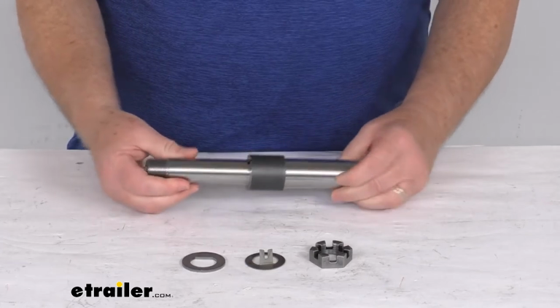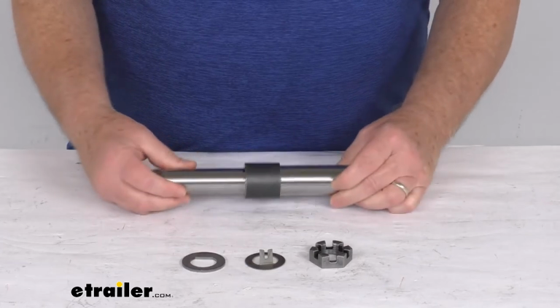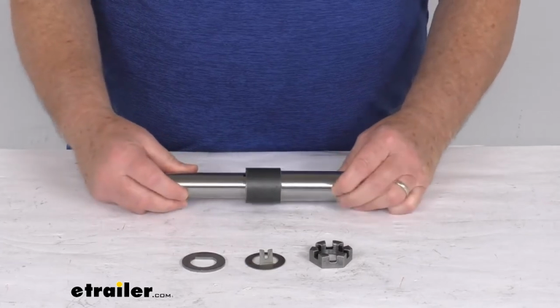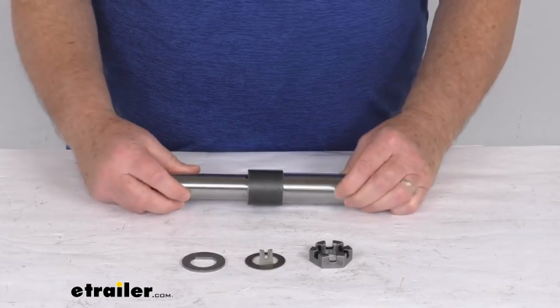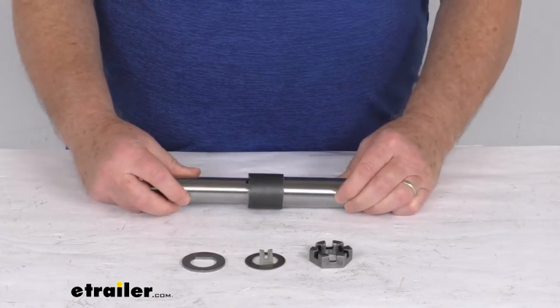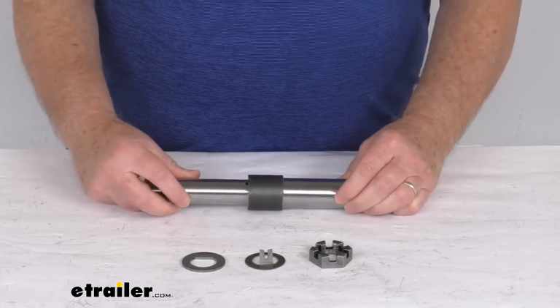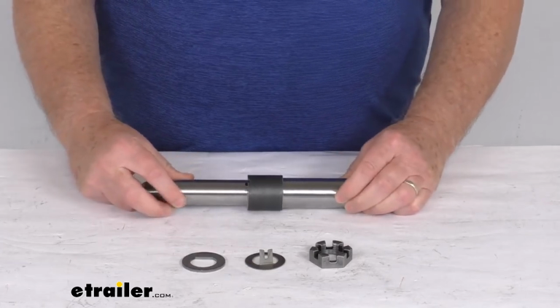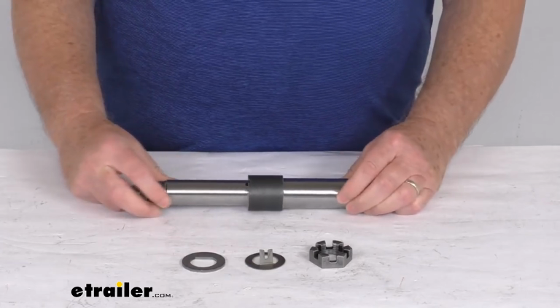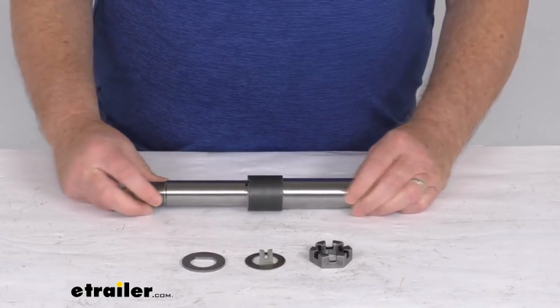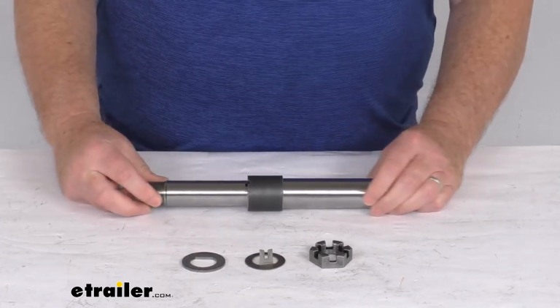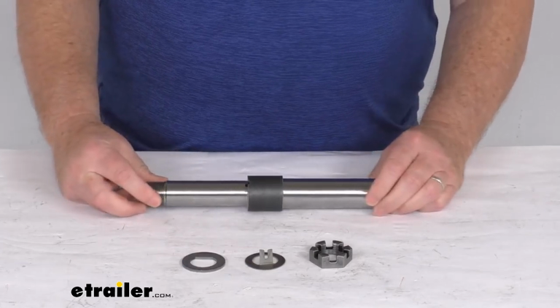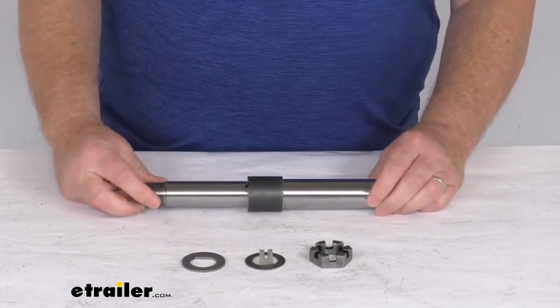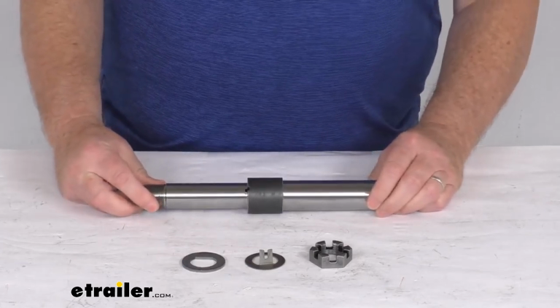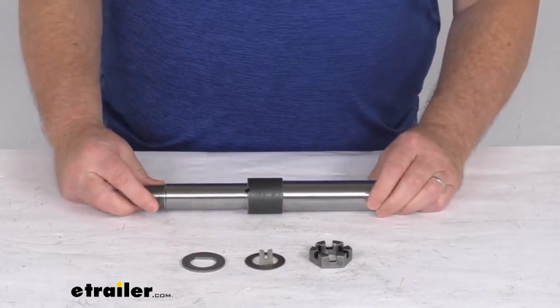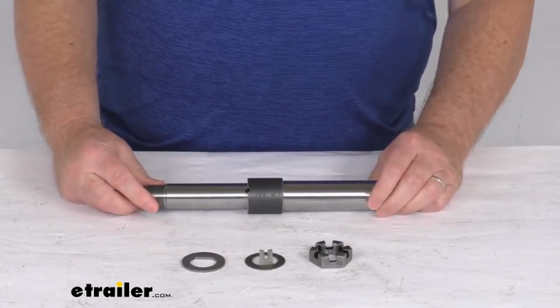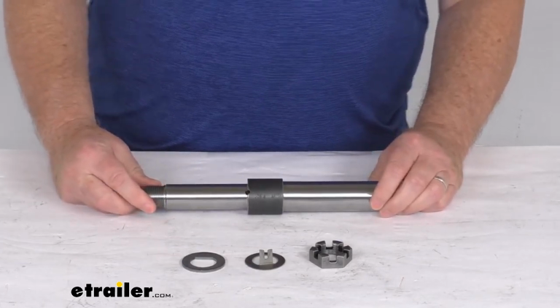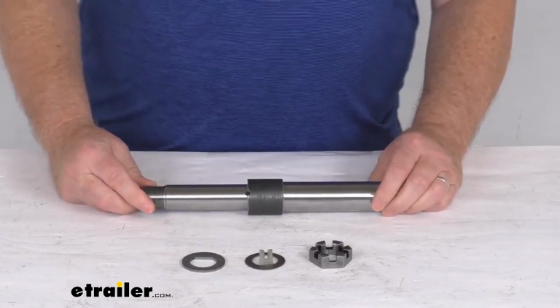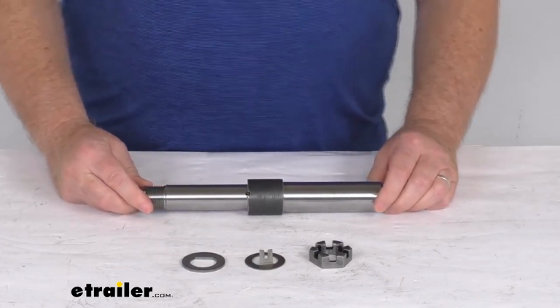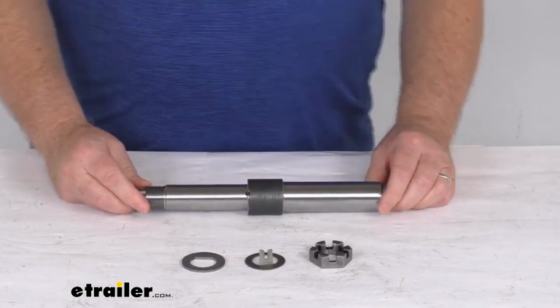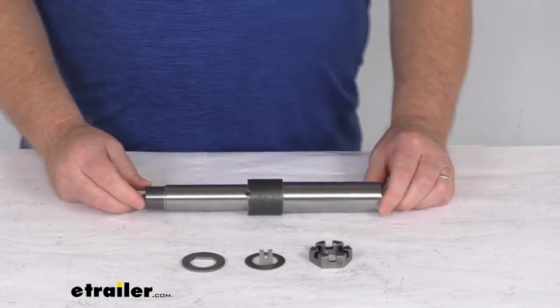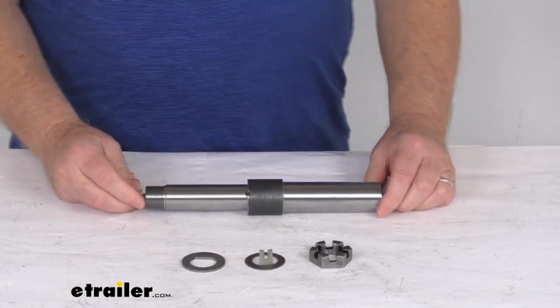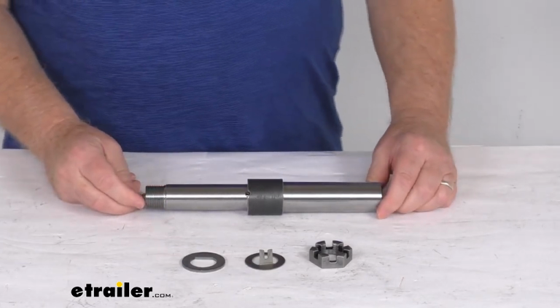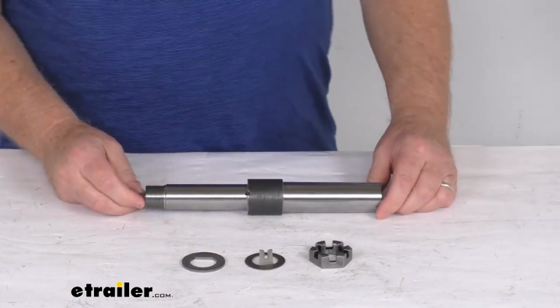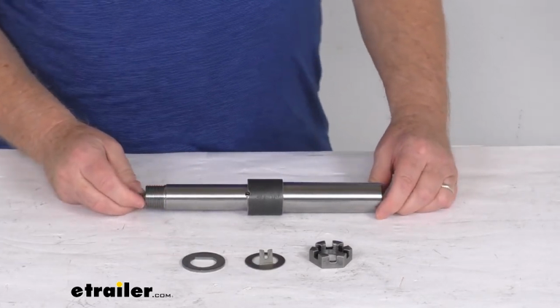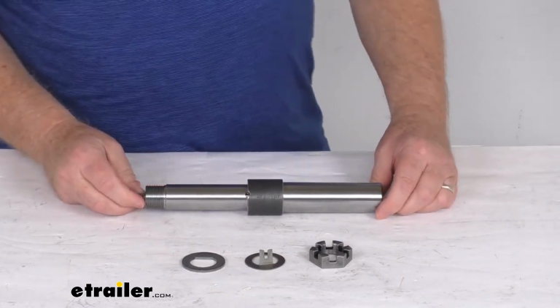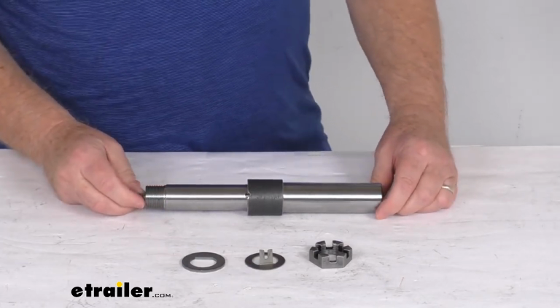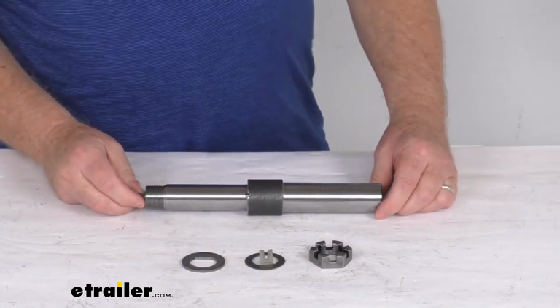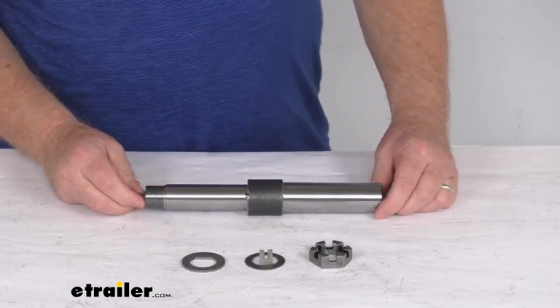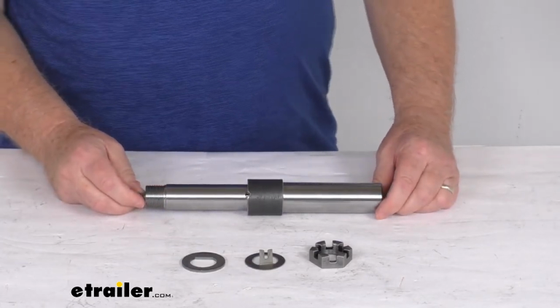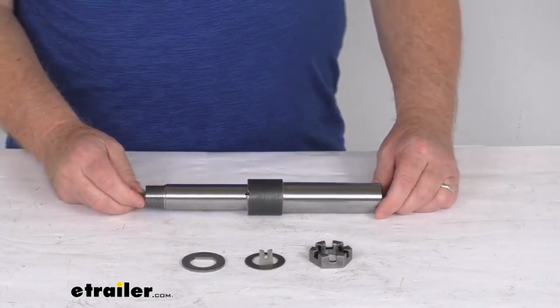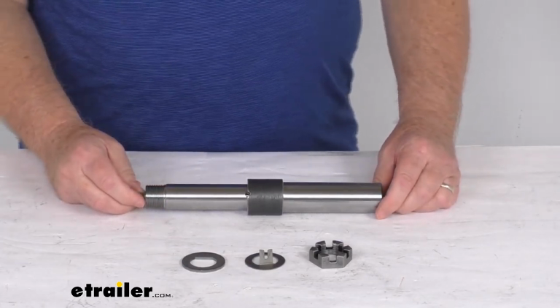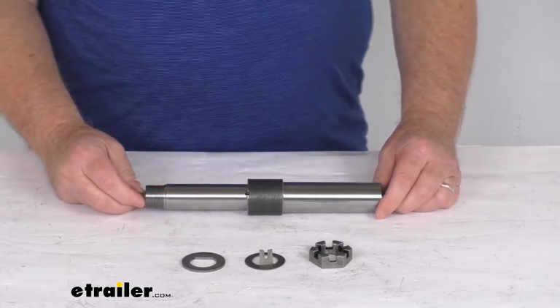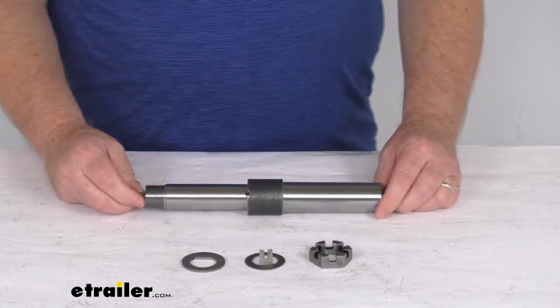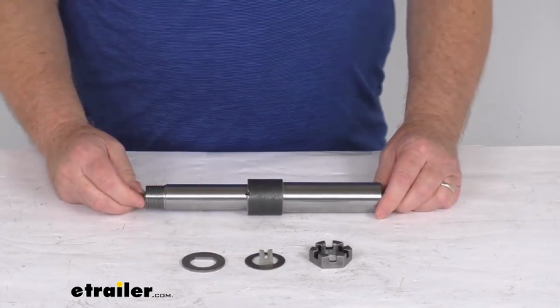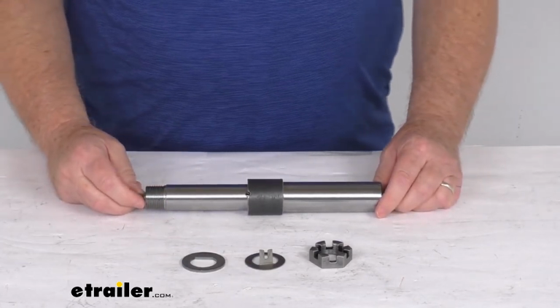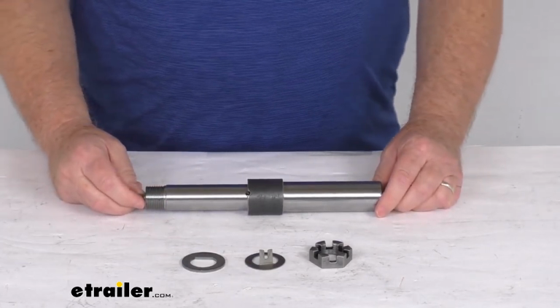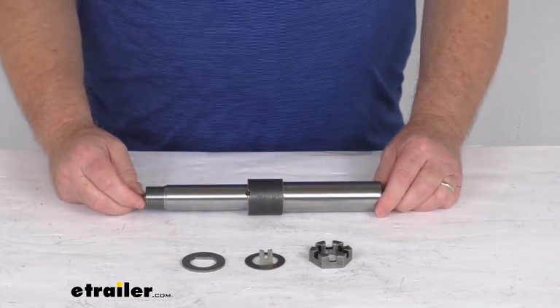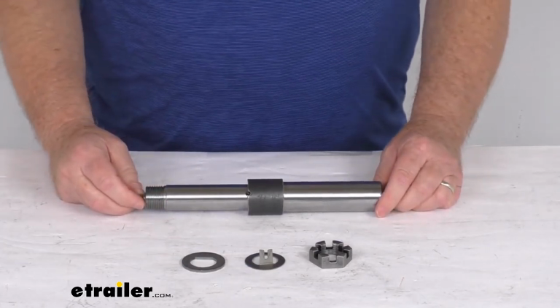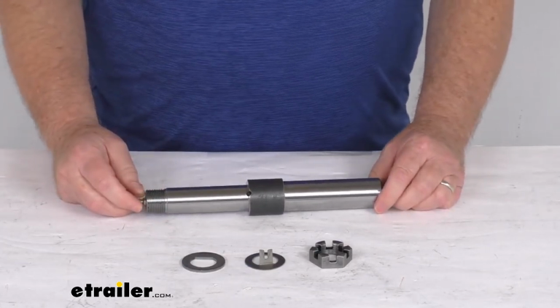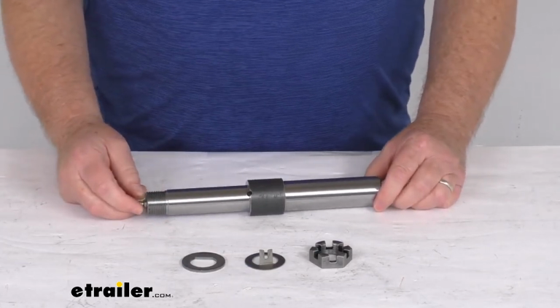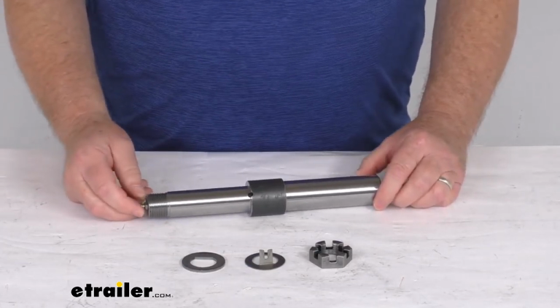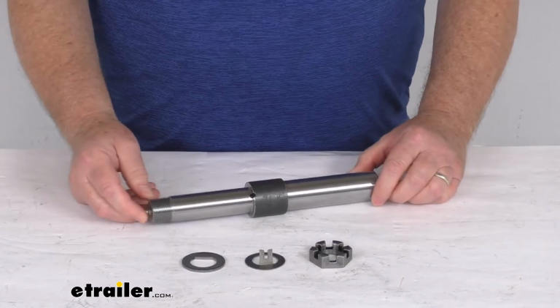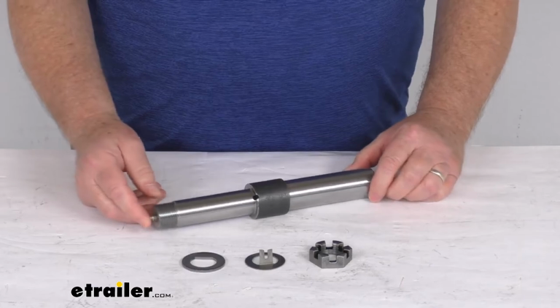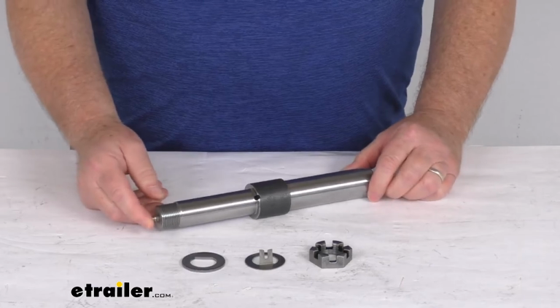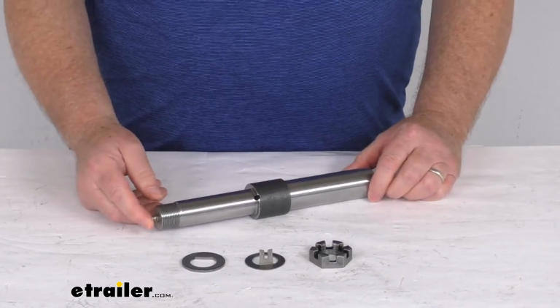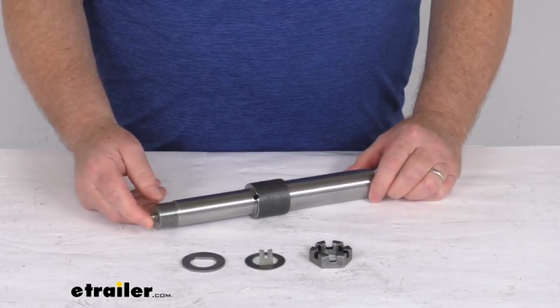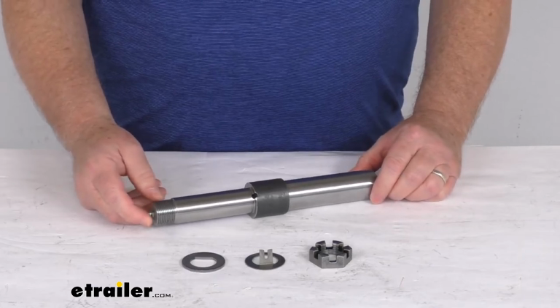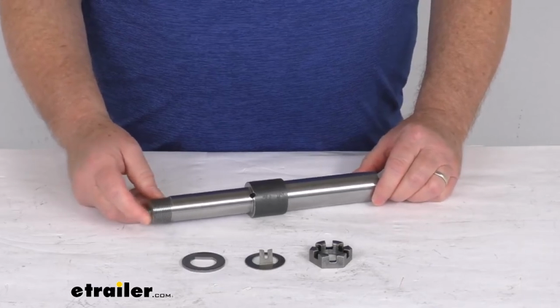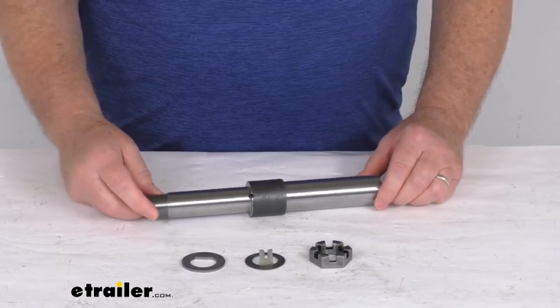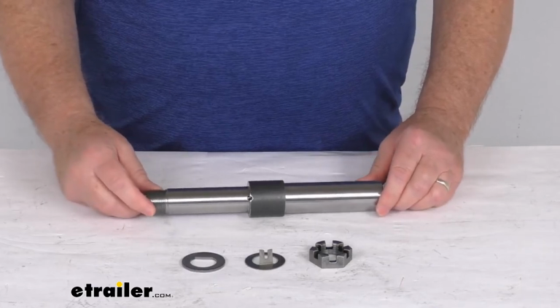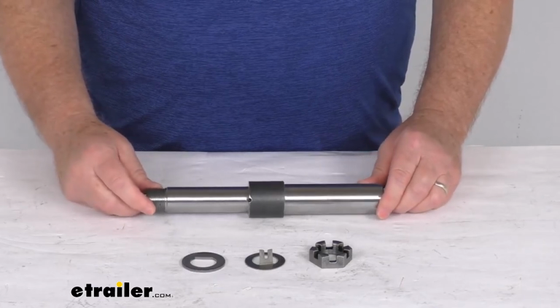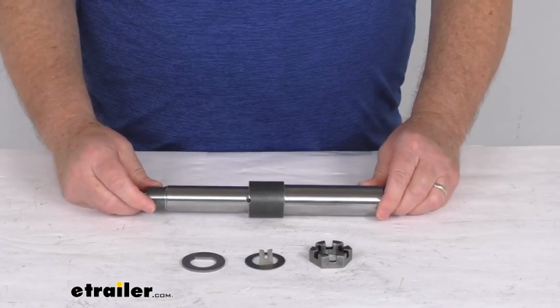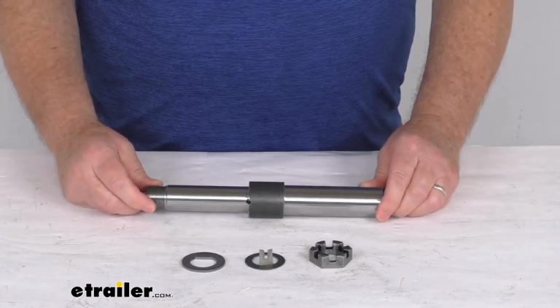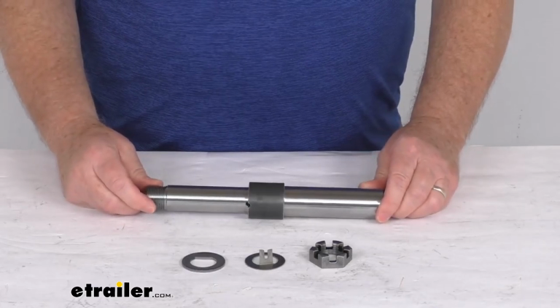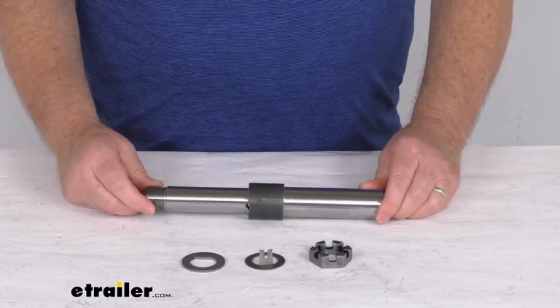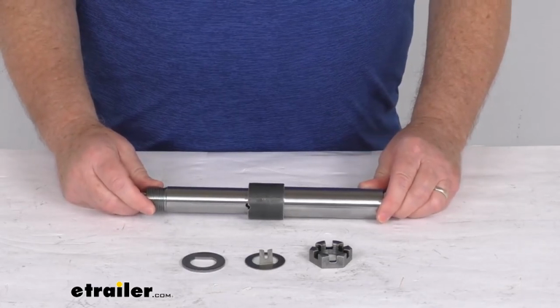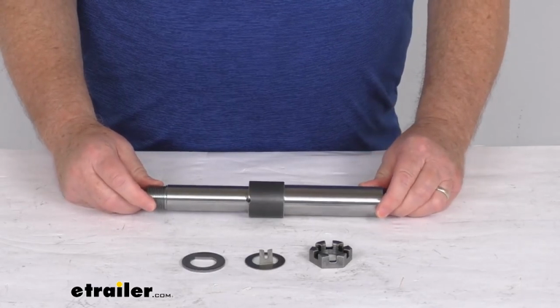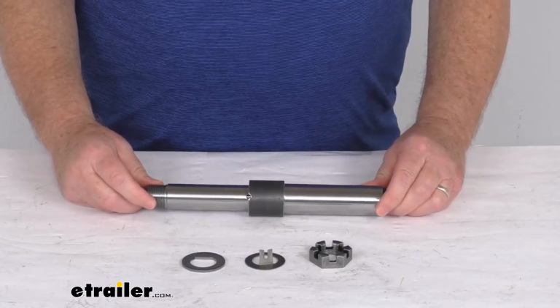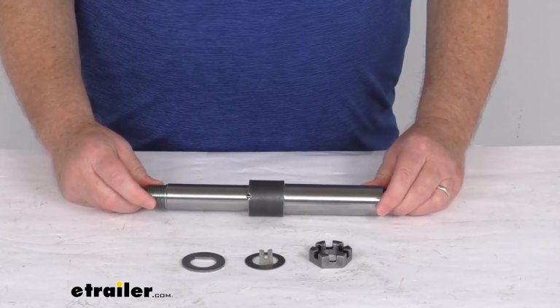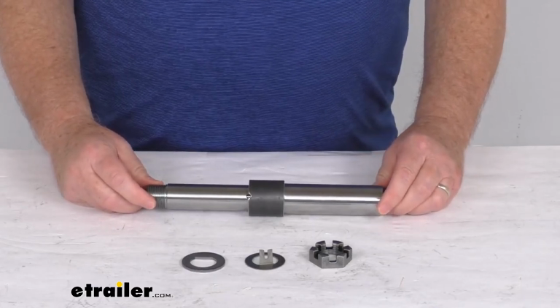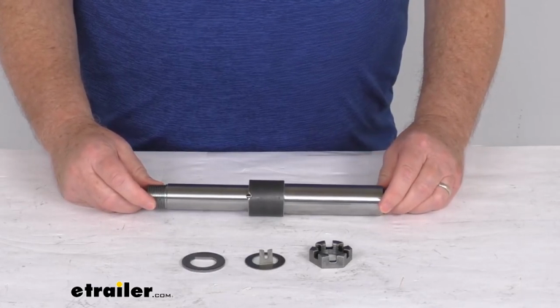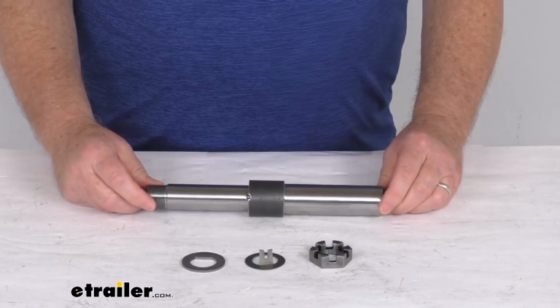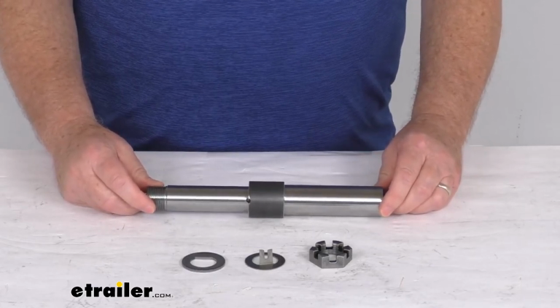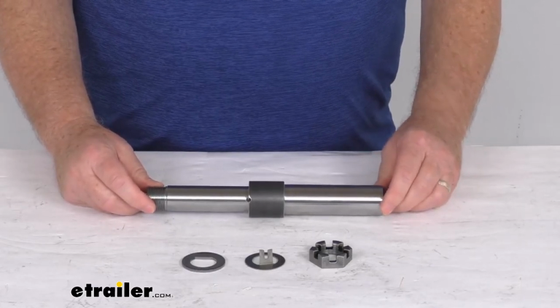That should do it for the review on this BTR 1¼ inch diameter Easy Lube spindle for 2,000 pound trailer axles.